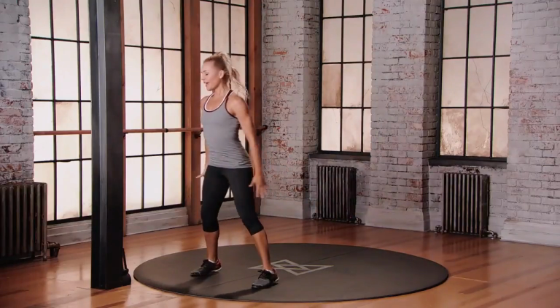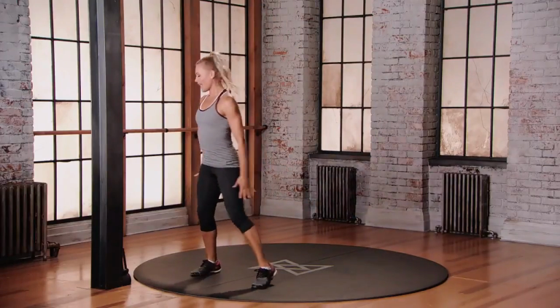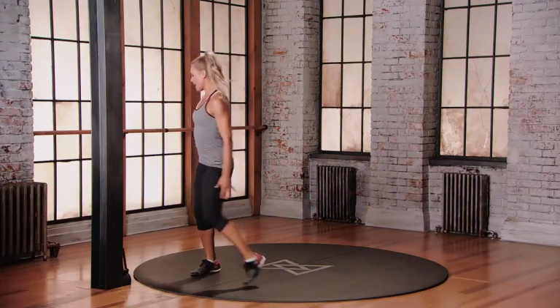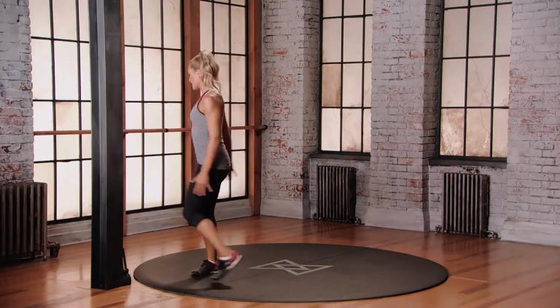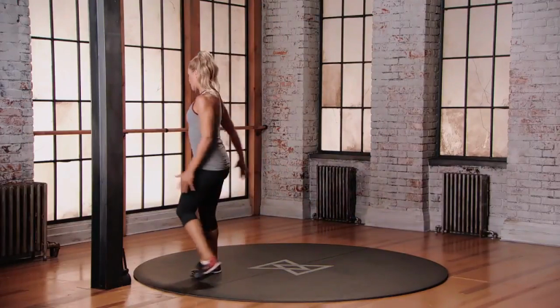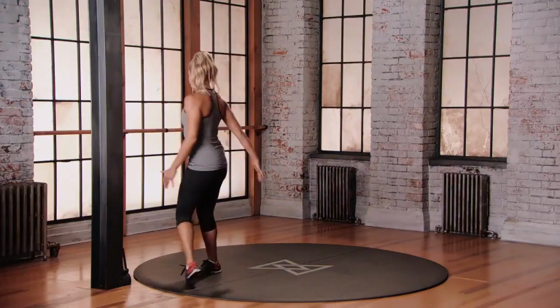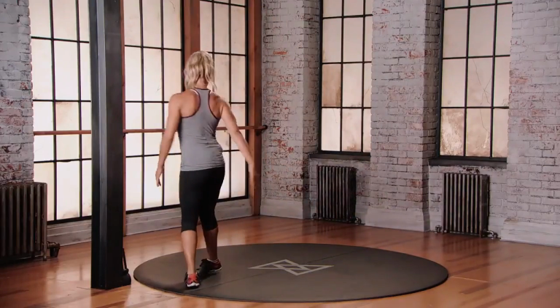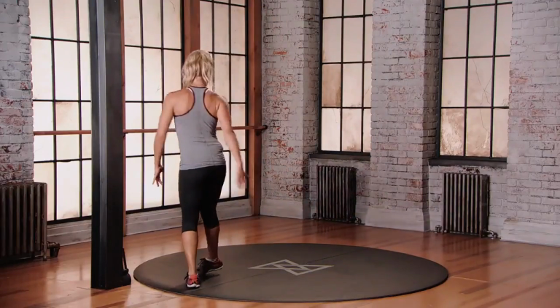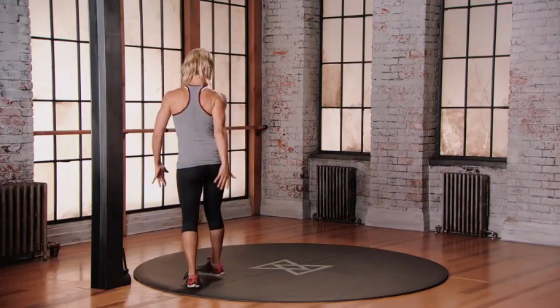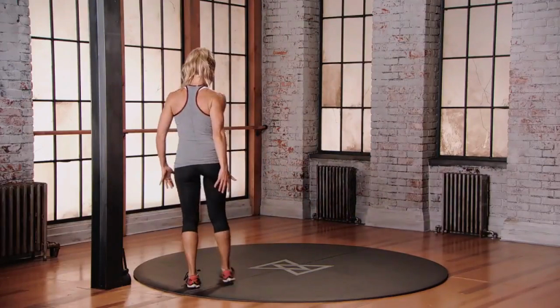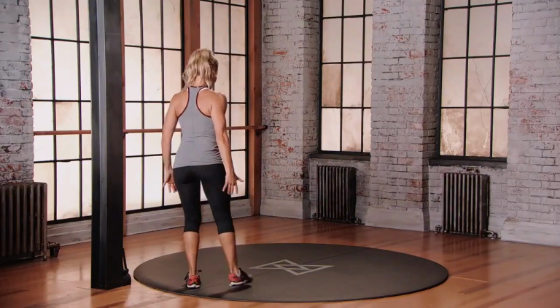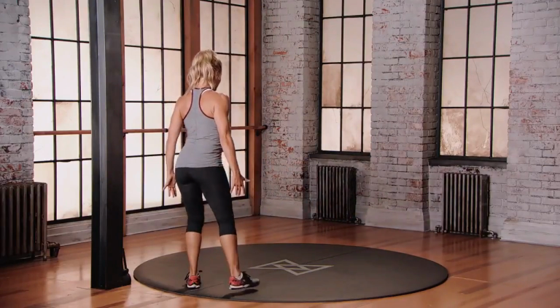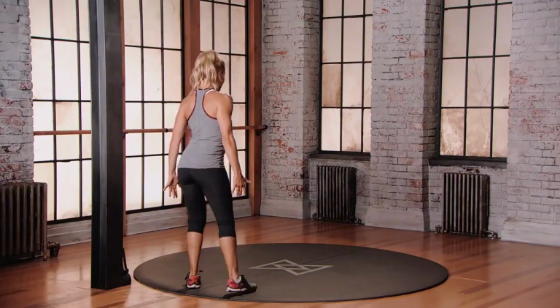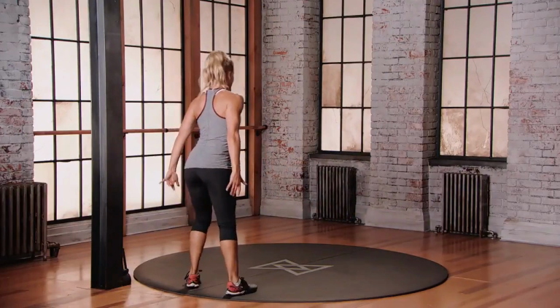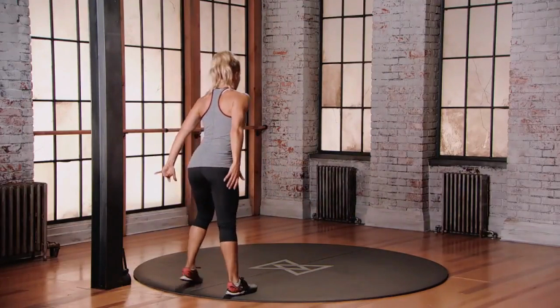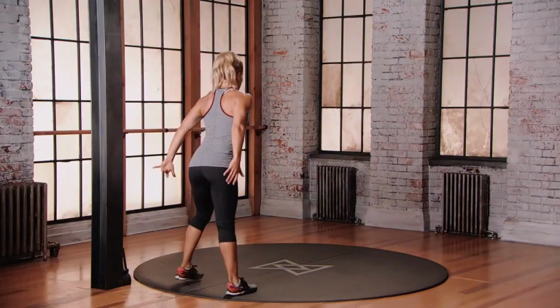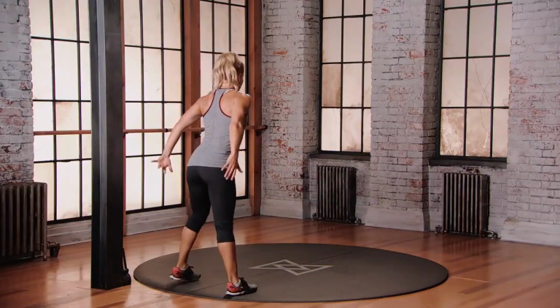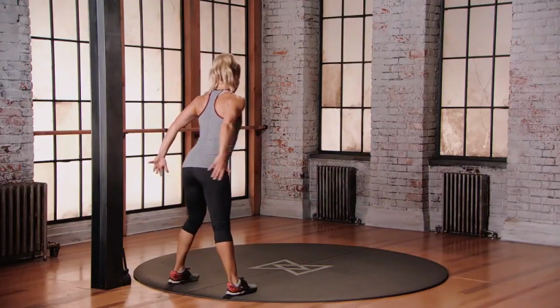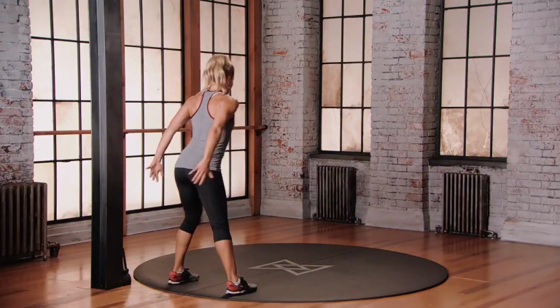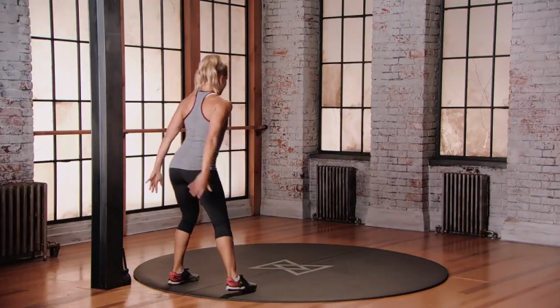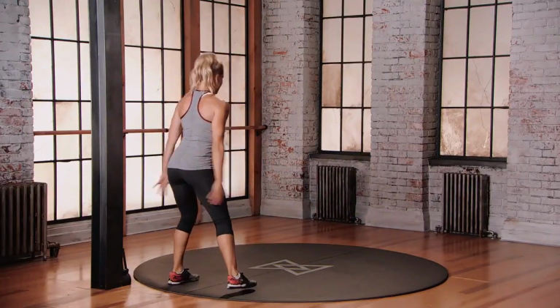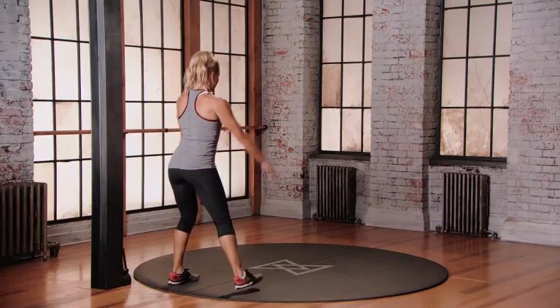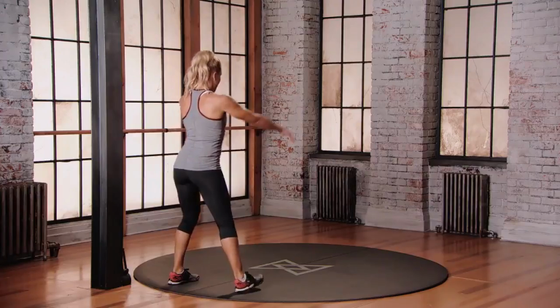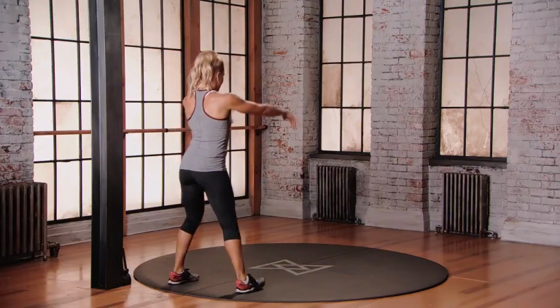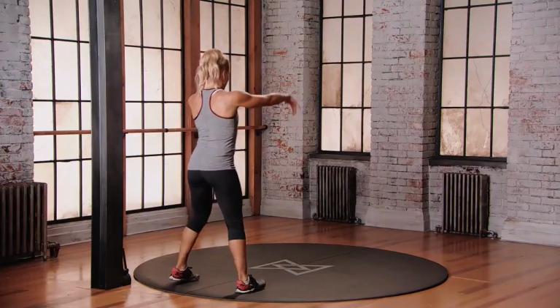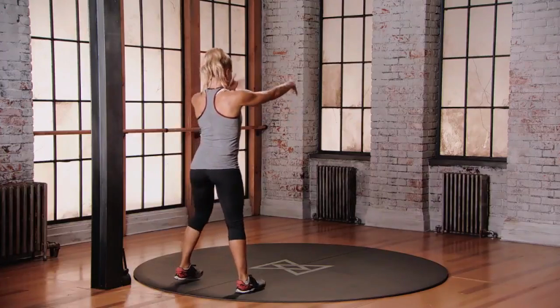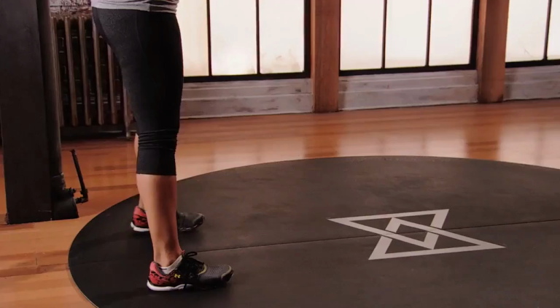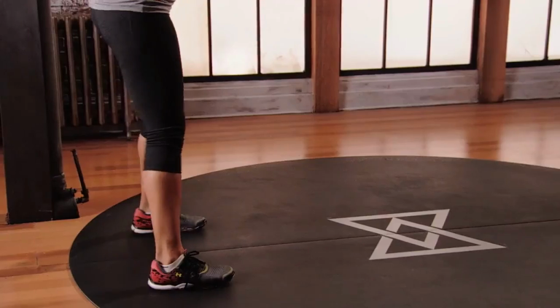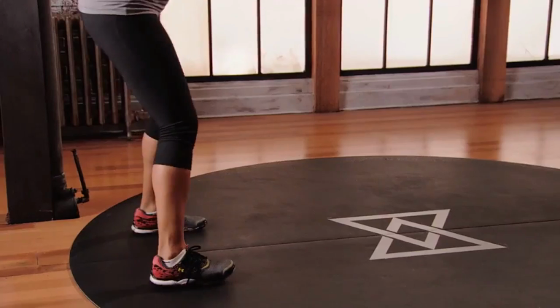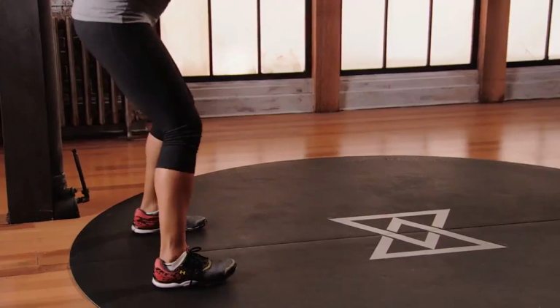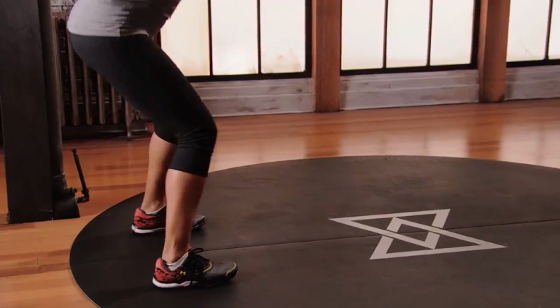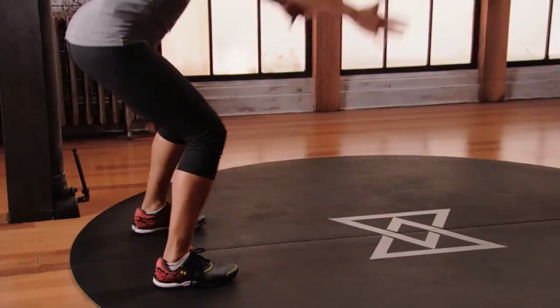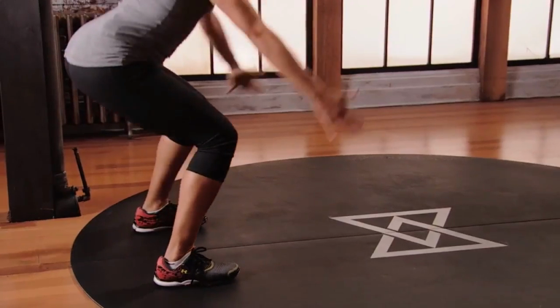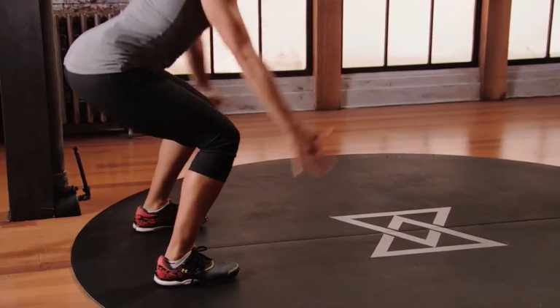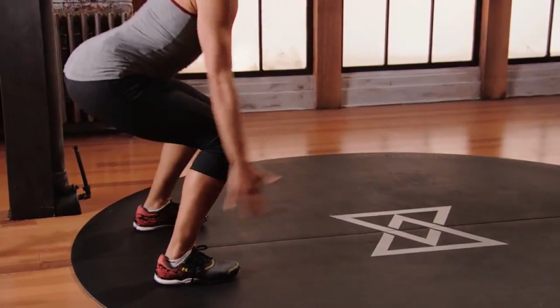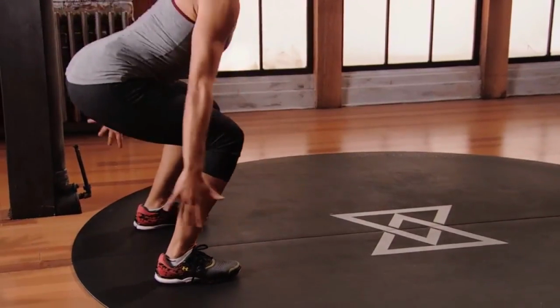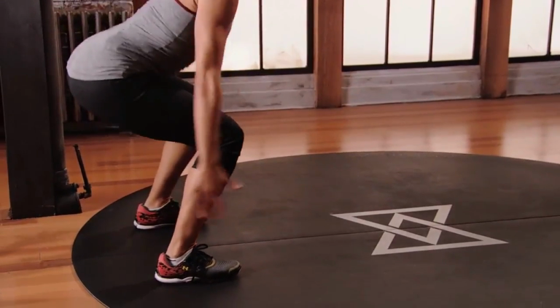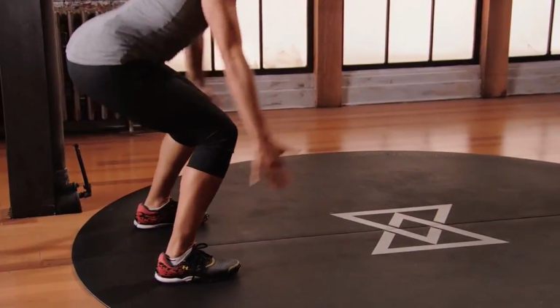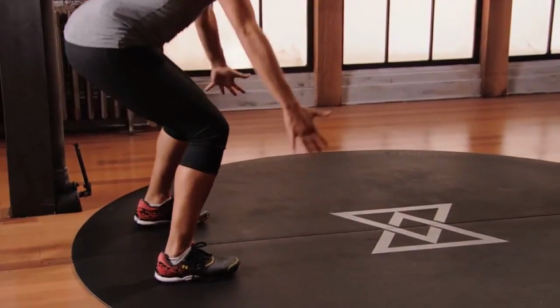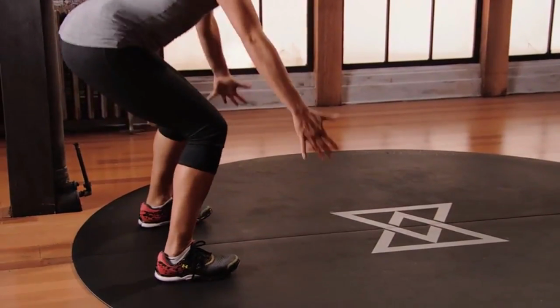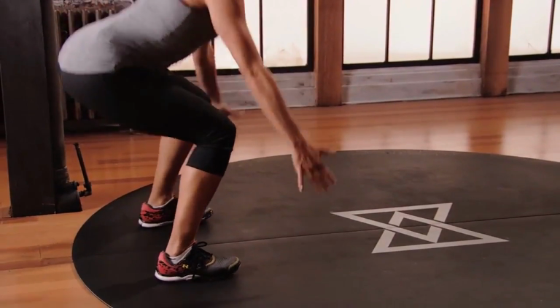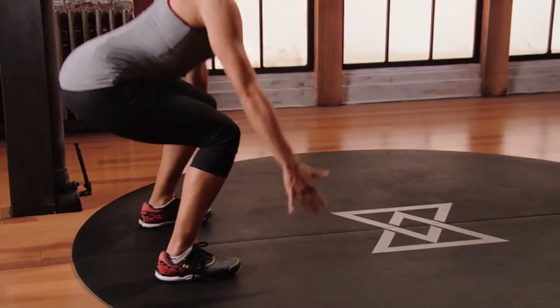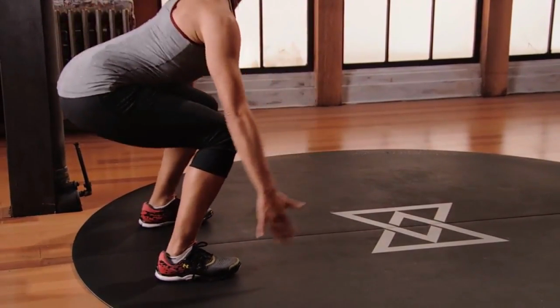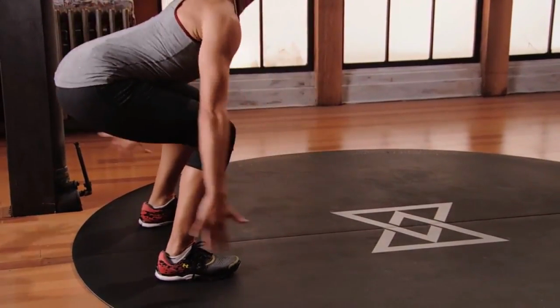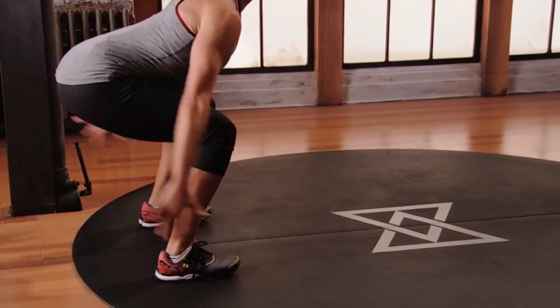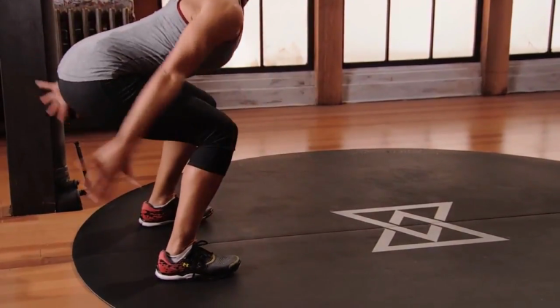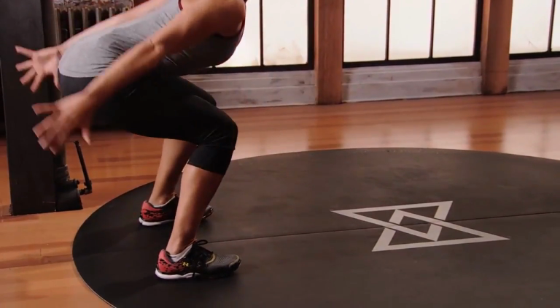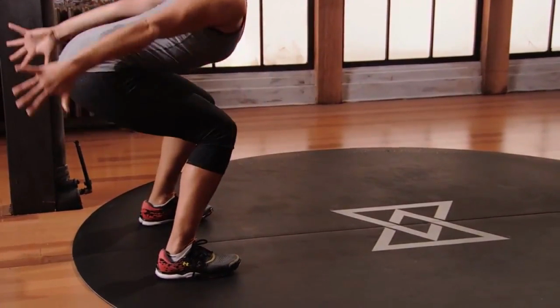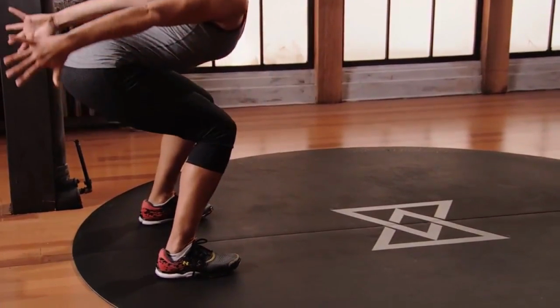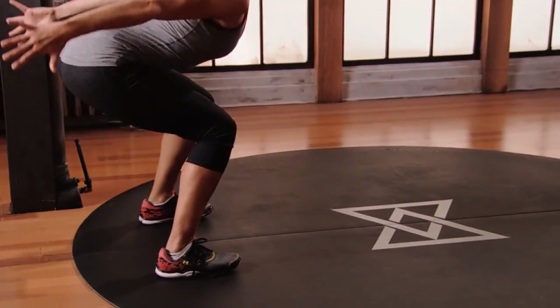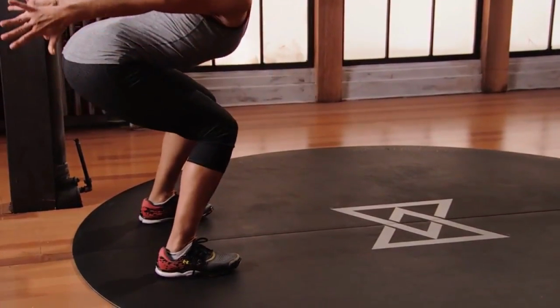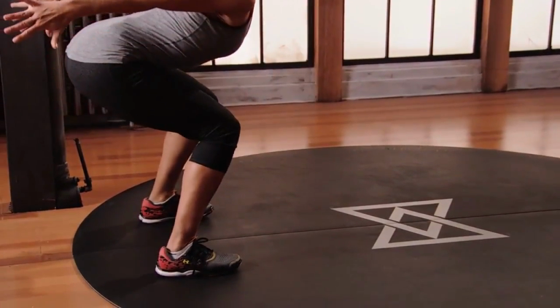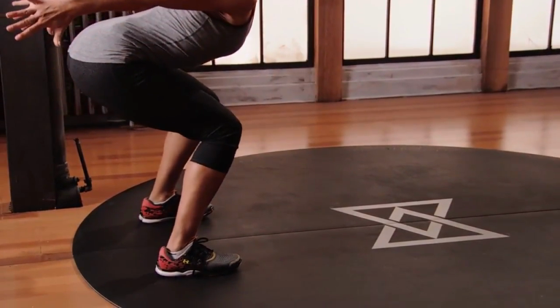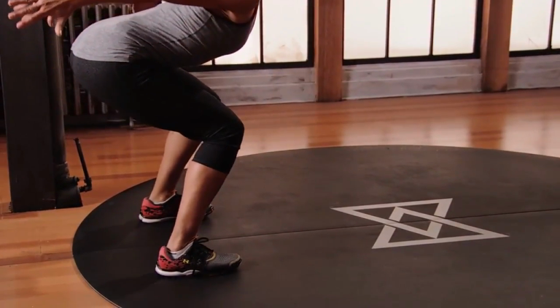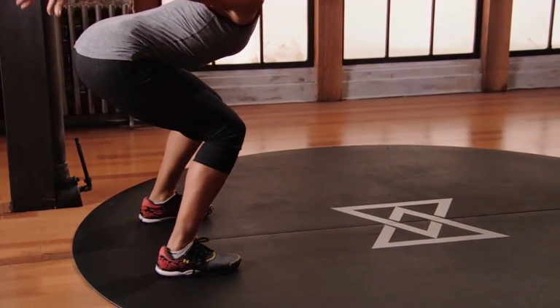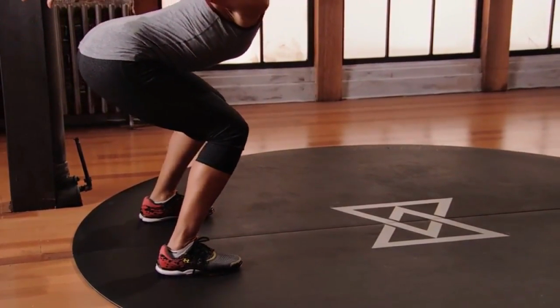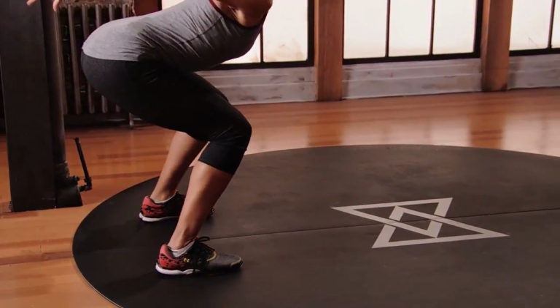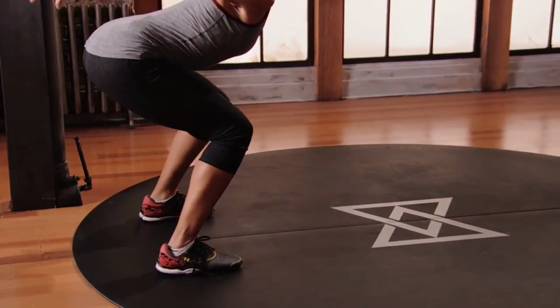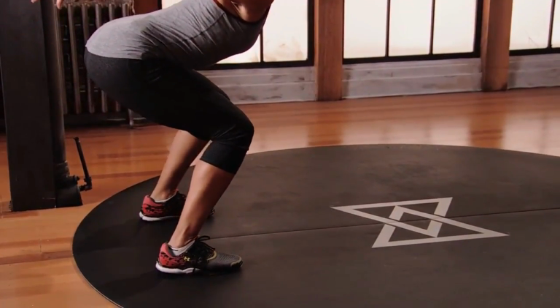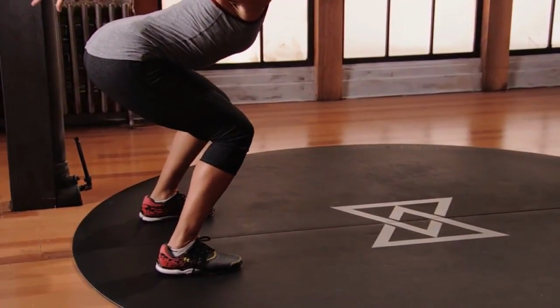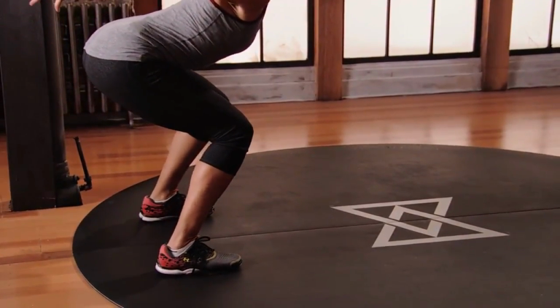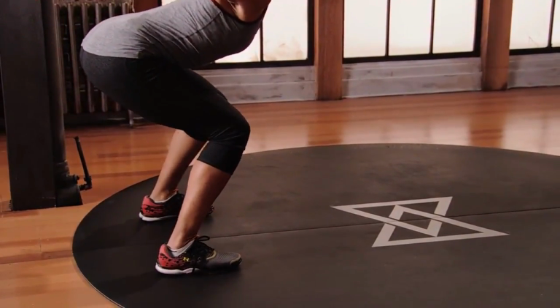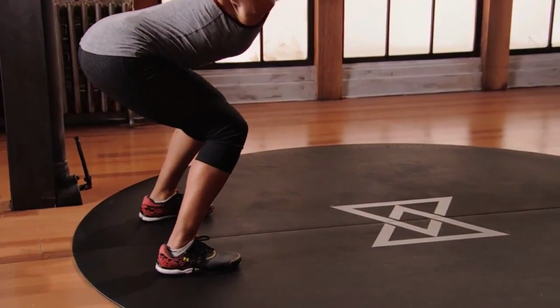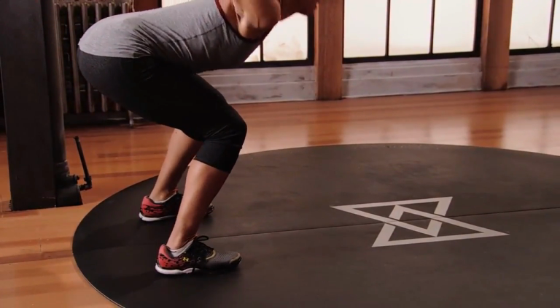And switch sides, going back the other direction. Bring those arms down. Get low. Bring those arms back. Push up.